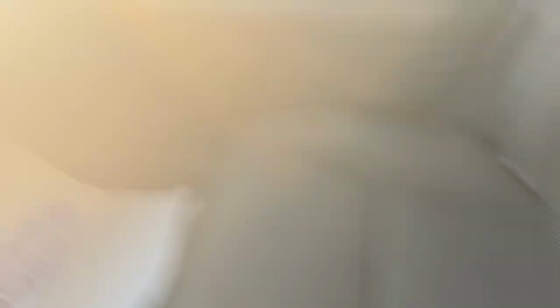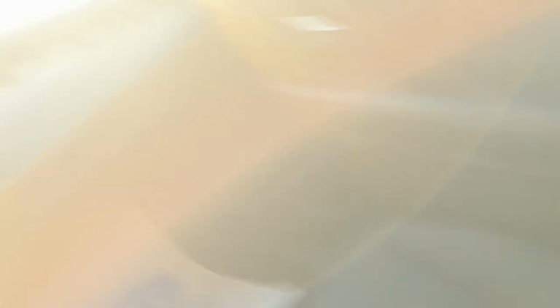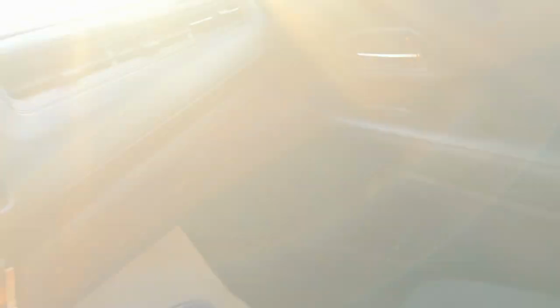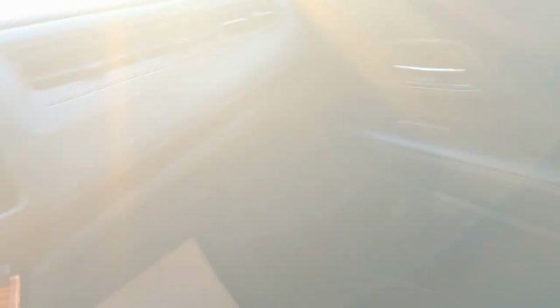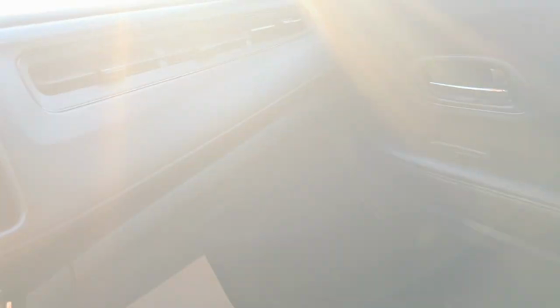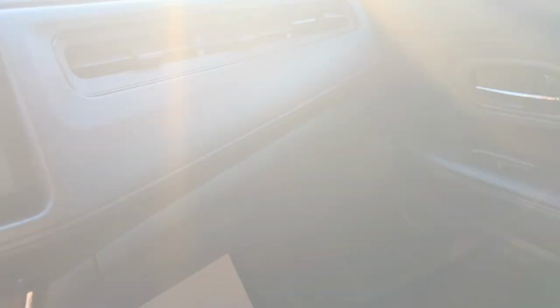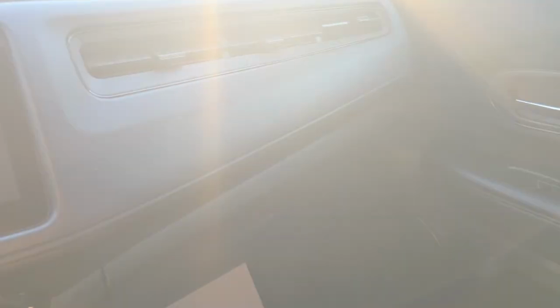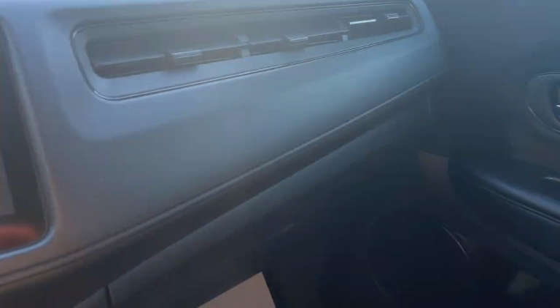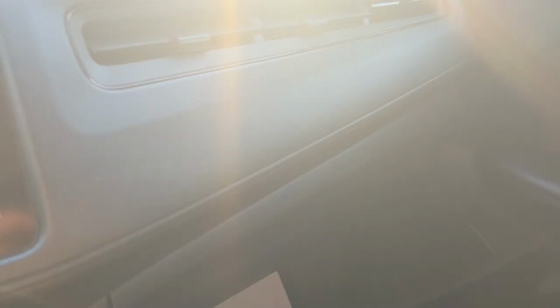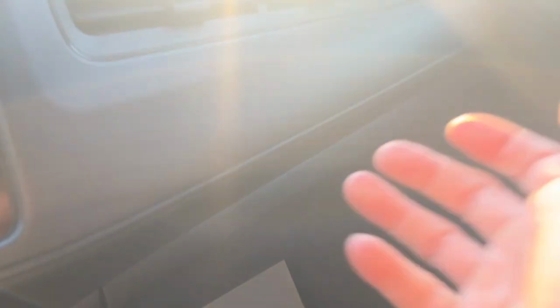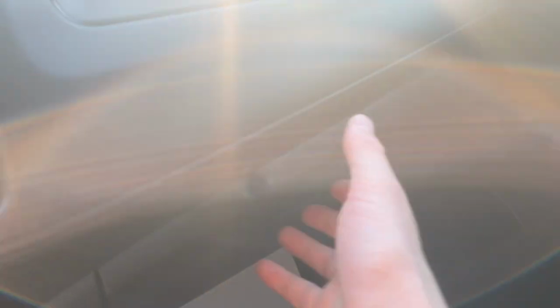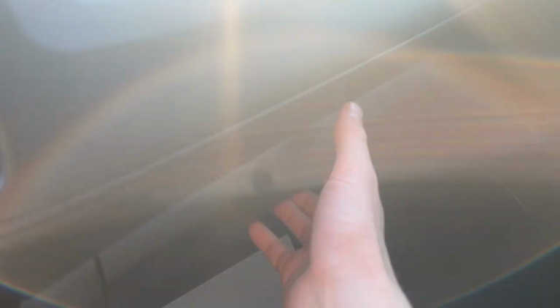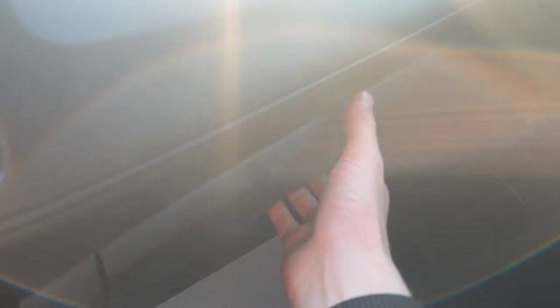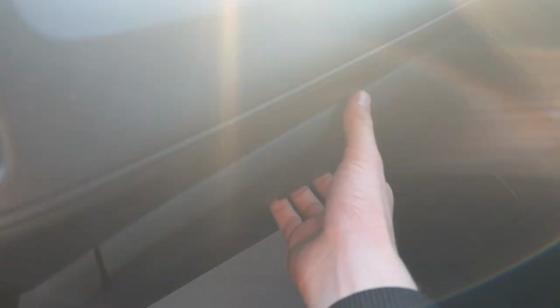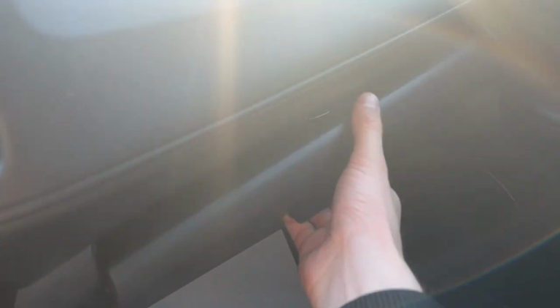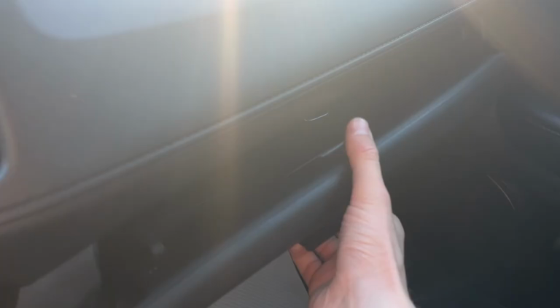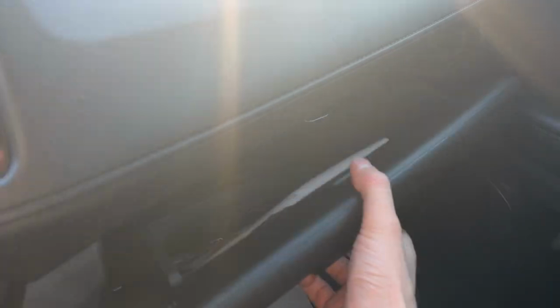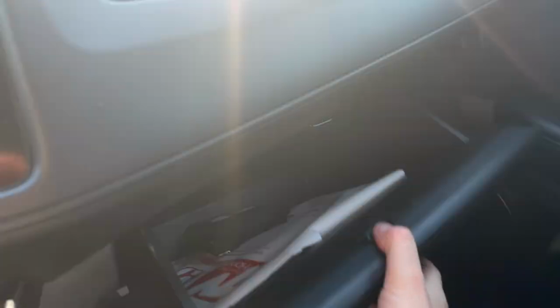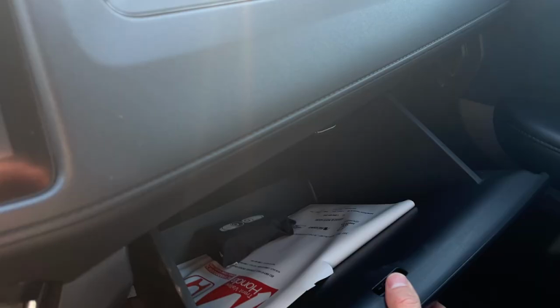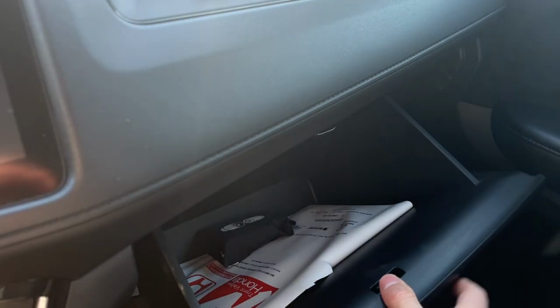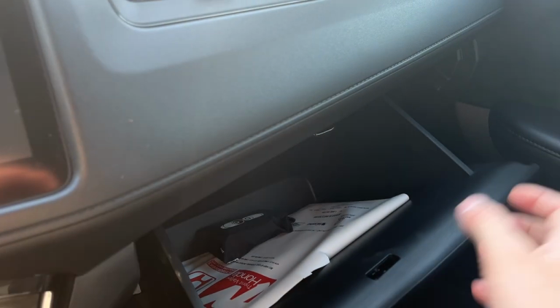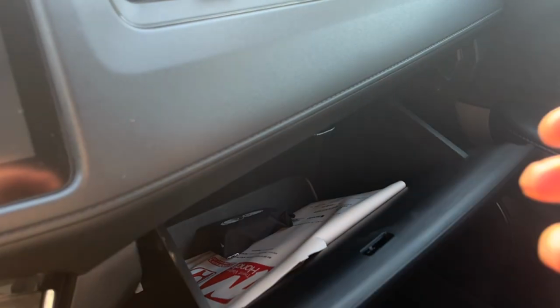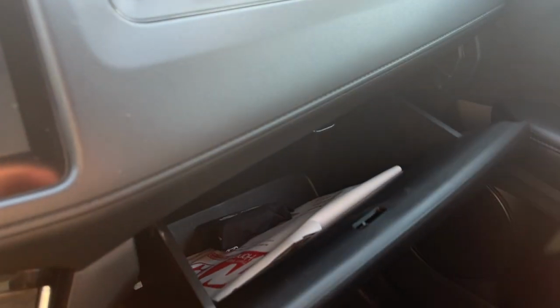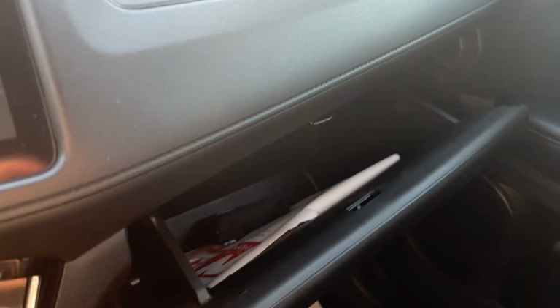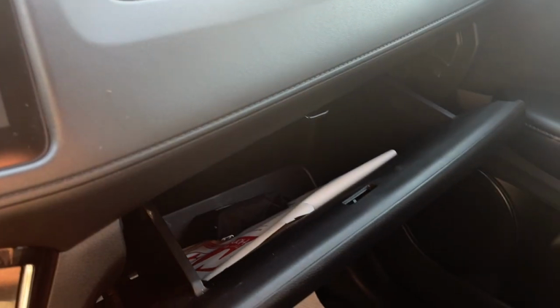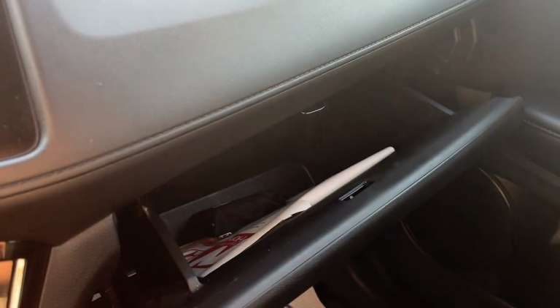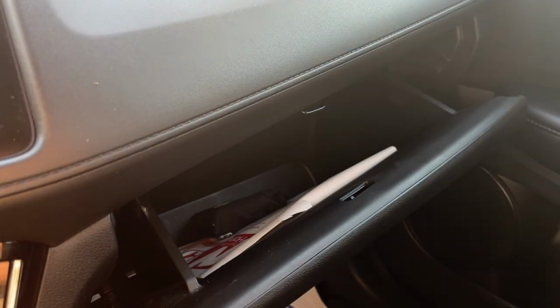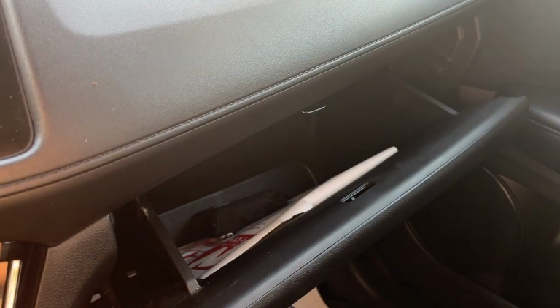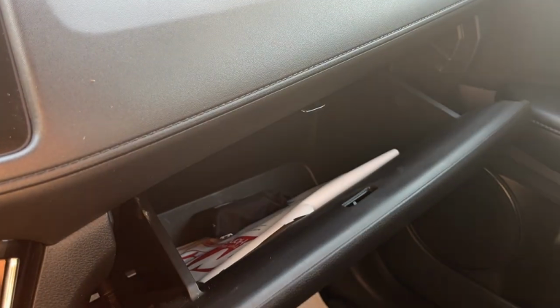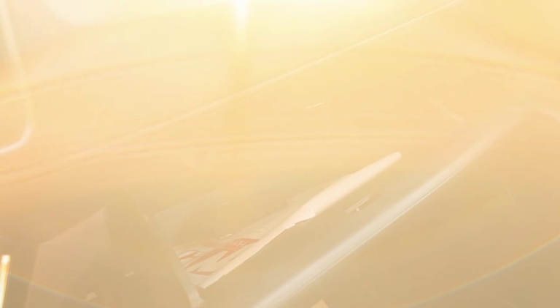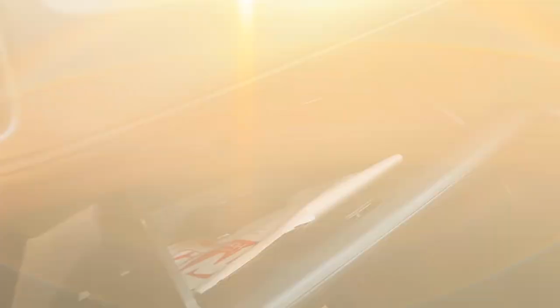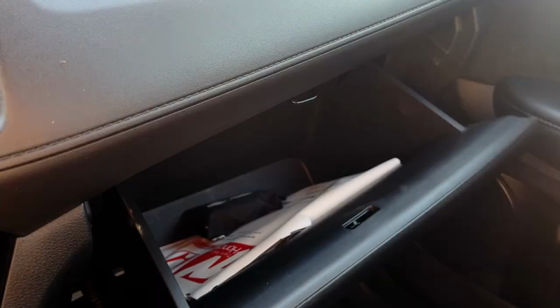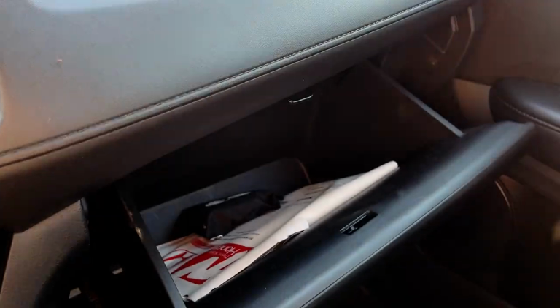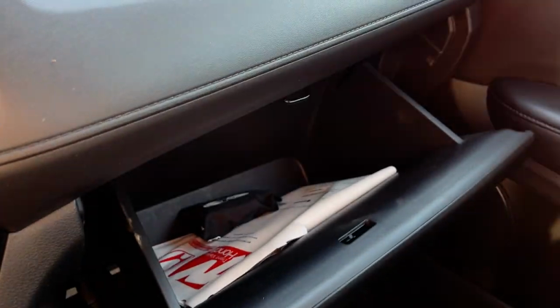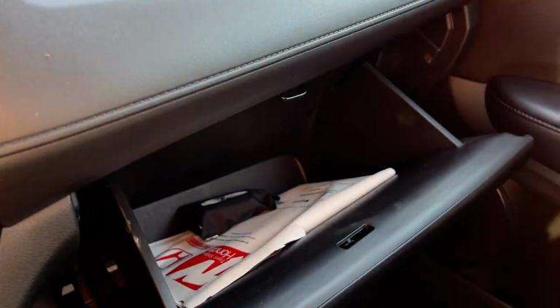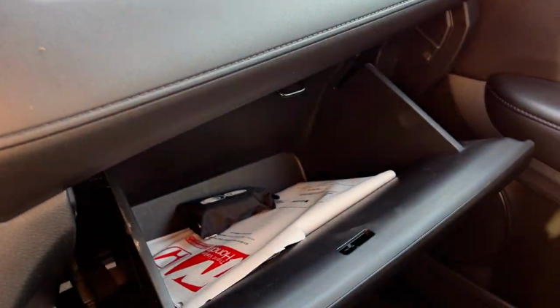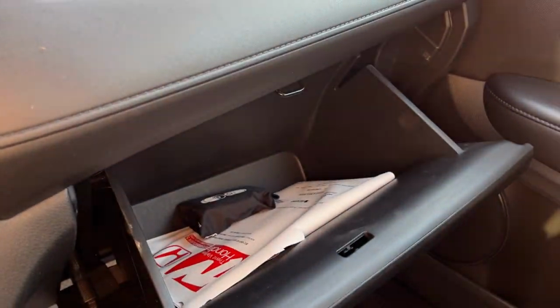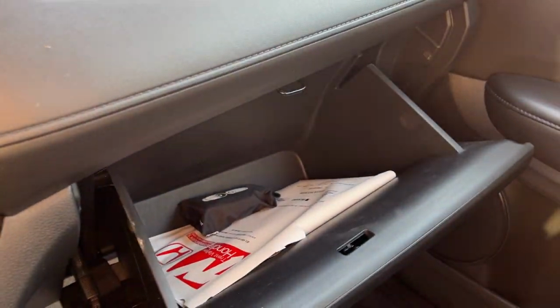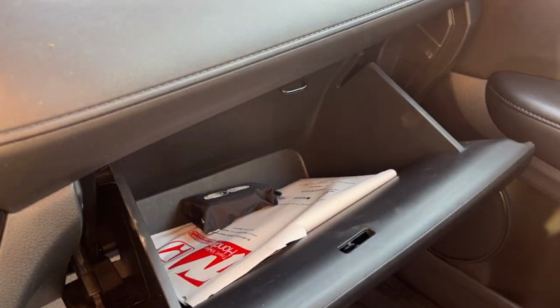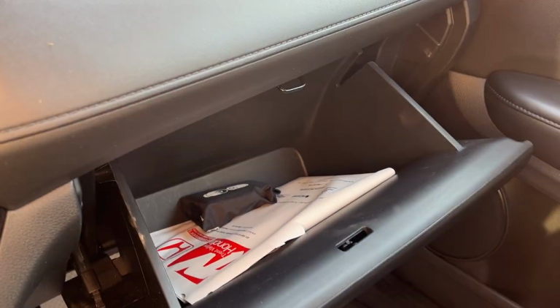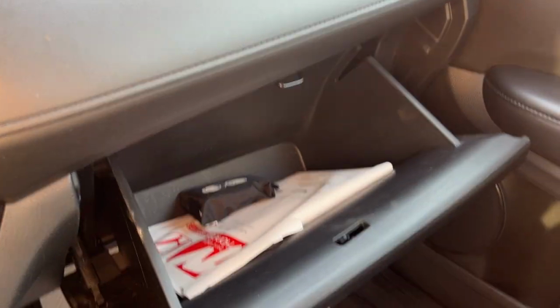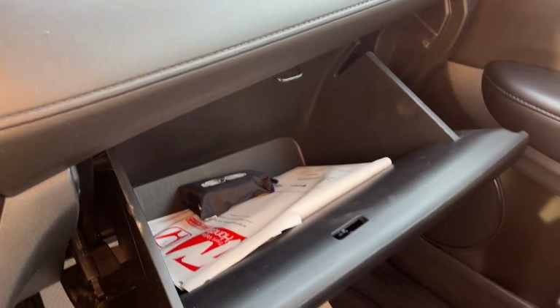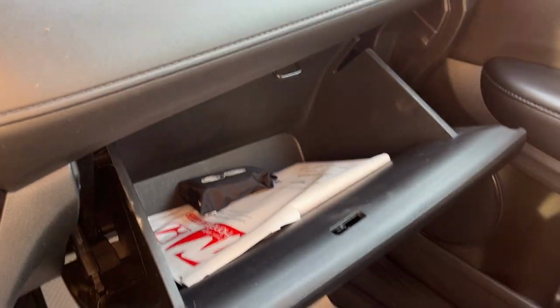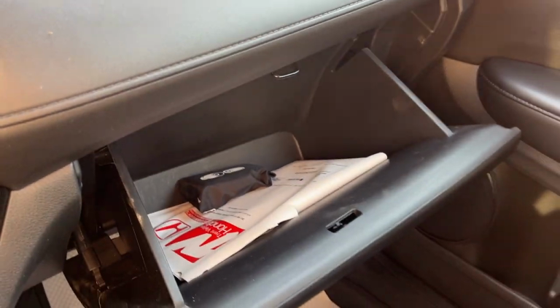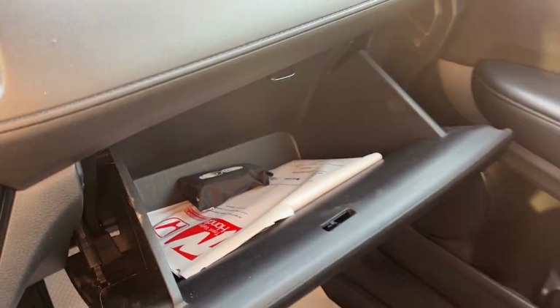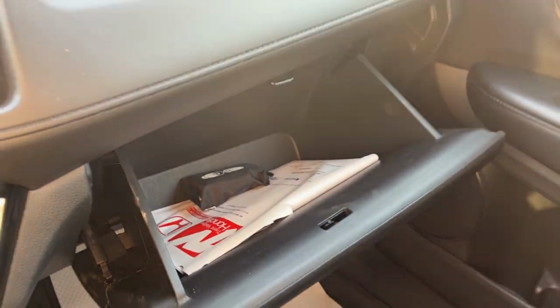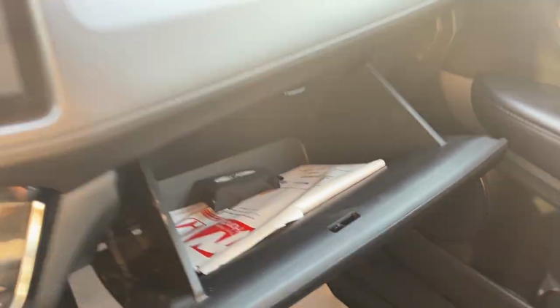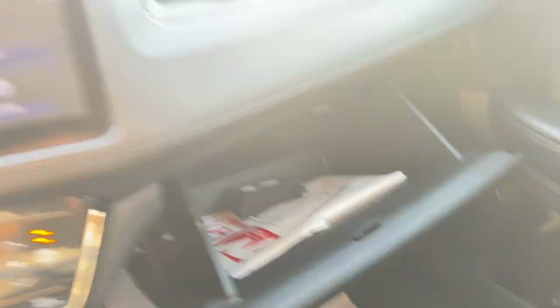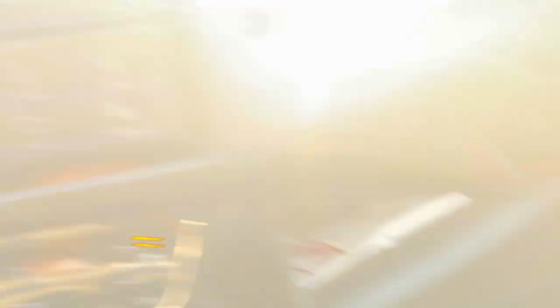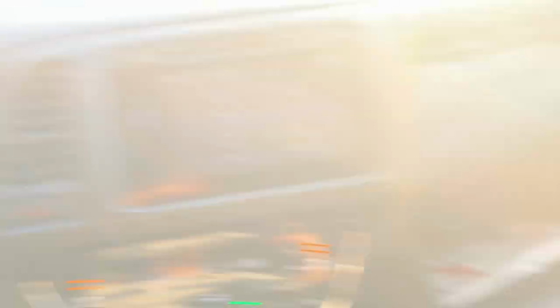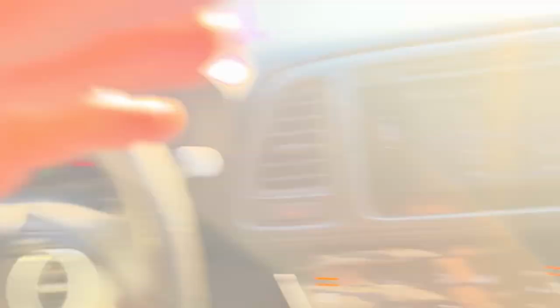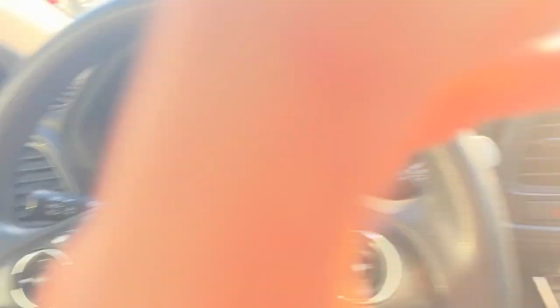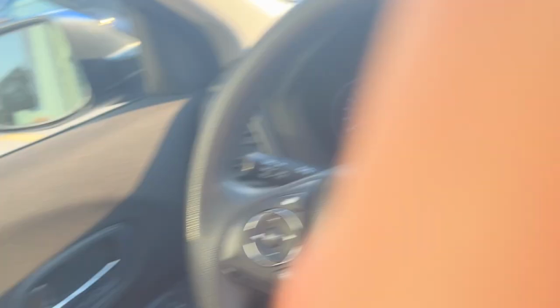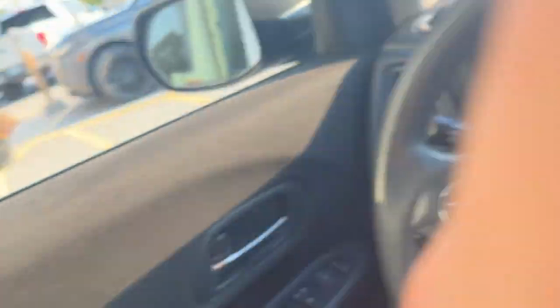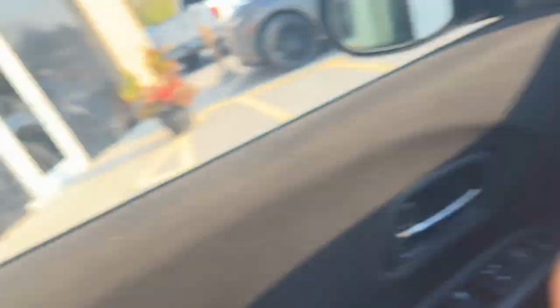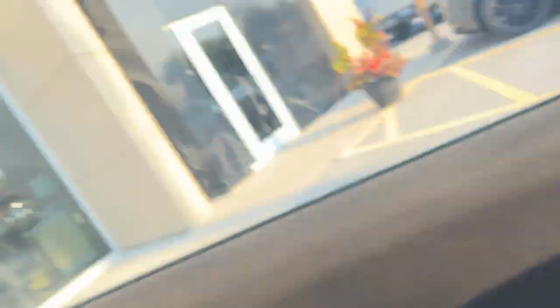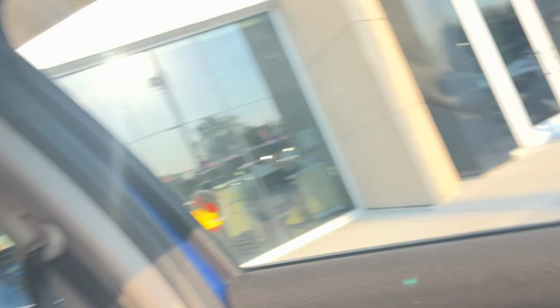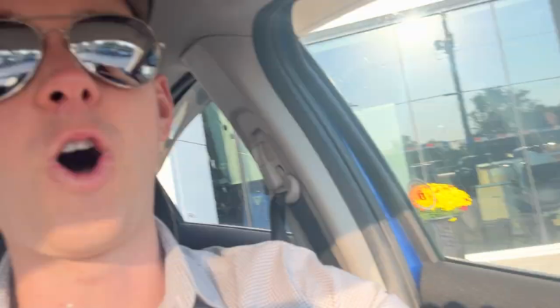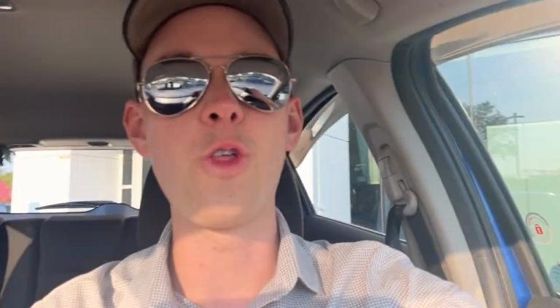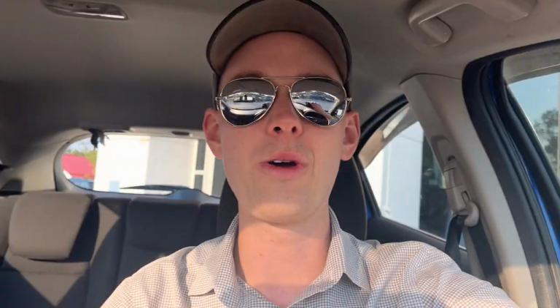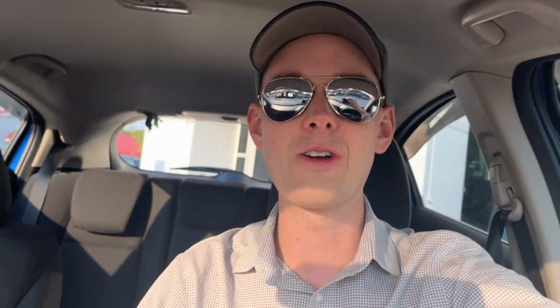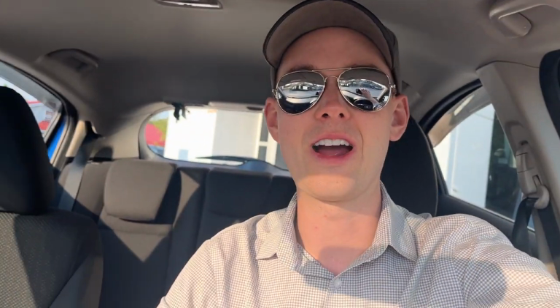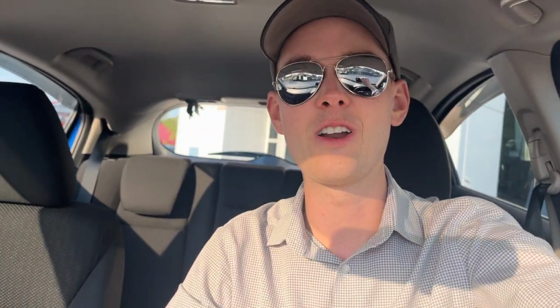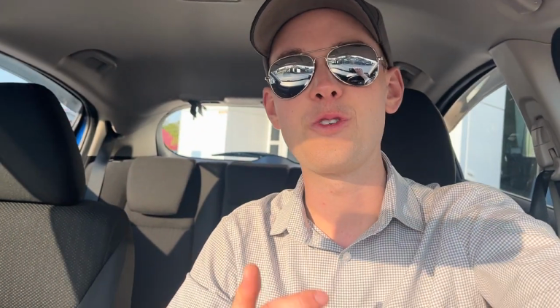You have your shifters here, cup holders, and then some storage space over here in the center console area, and some more space over here in the glove box. Really nice vehicle all the way around.